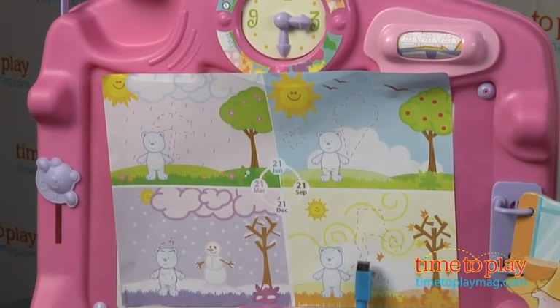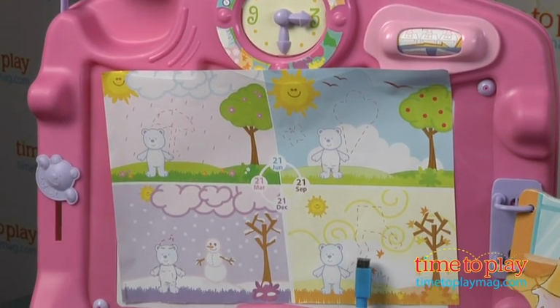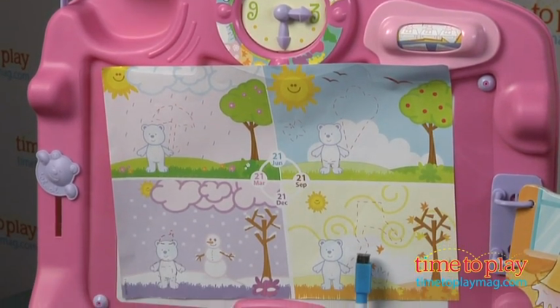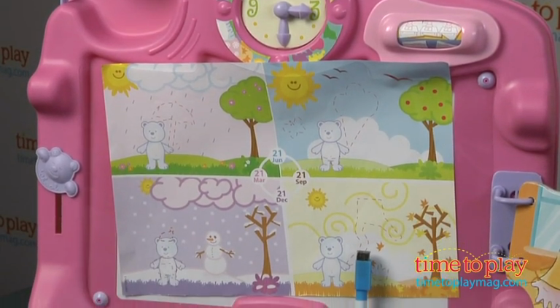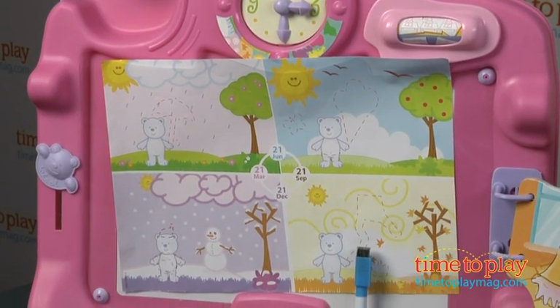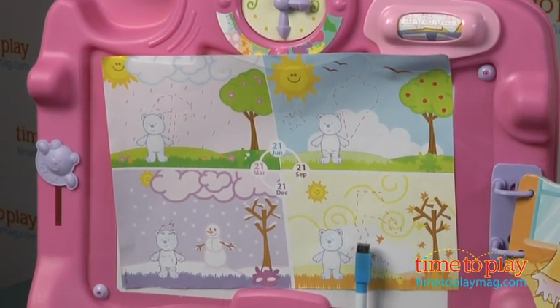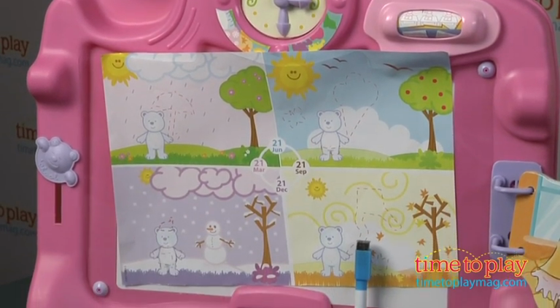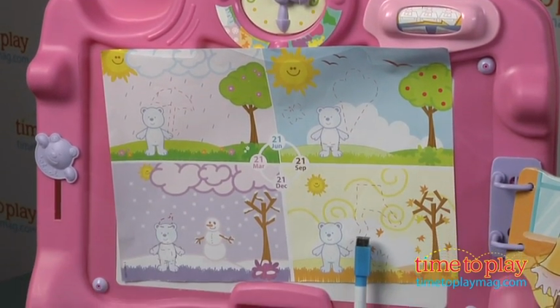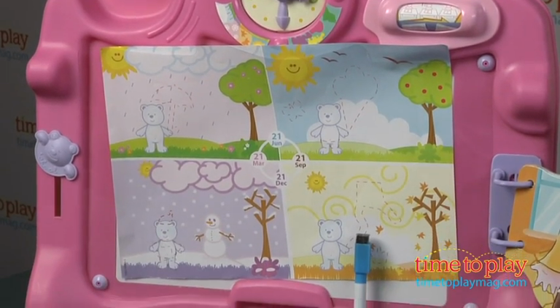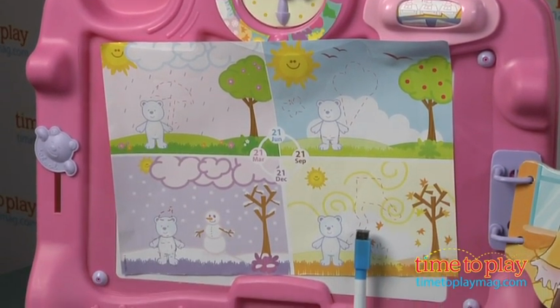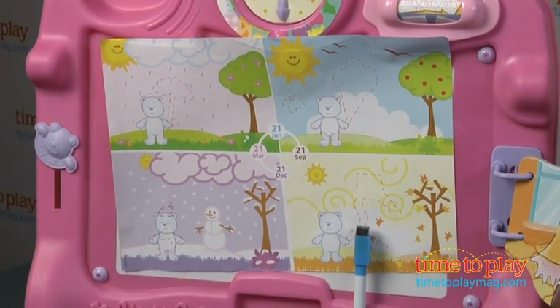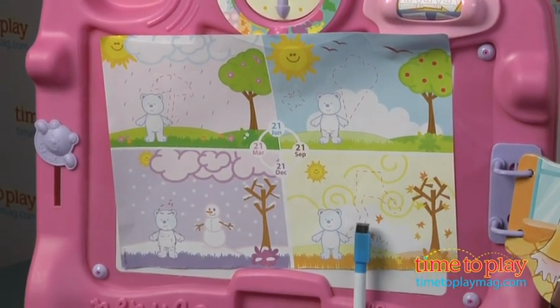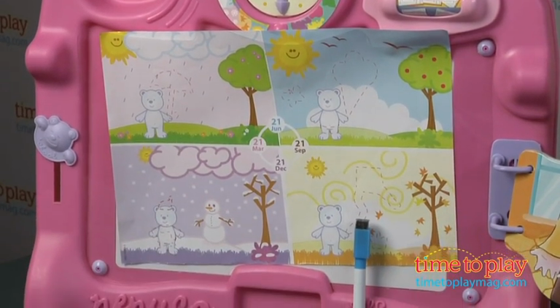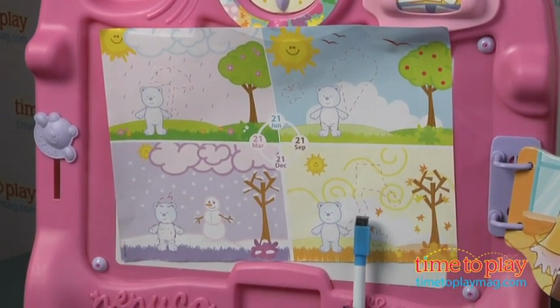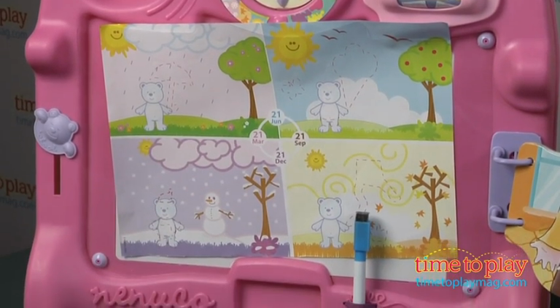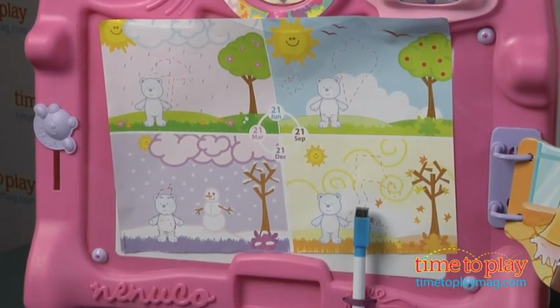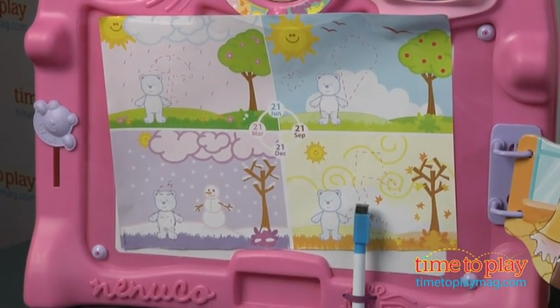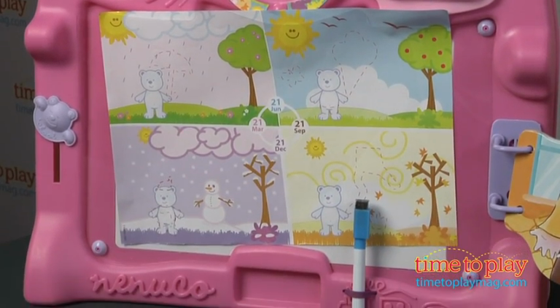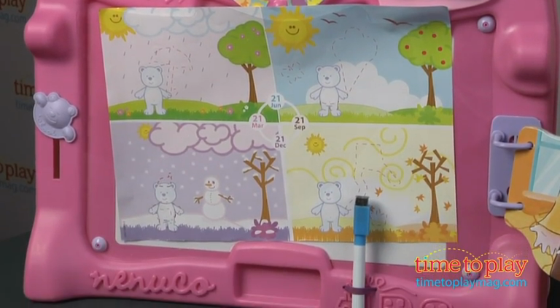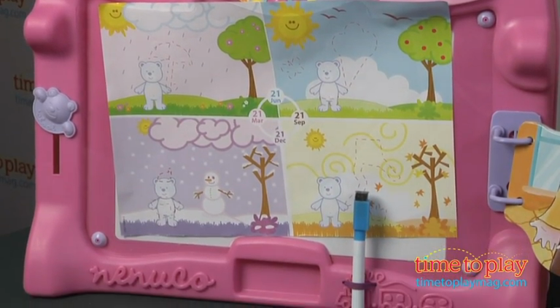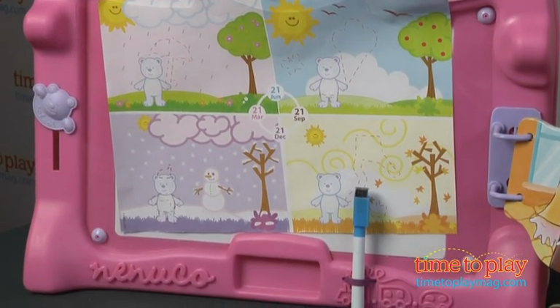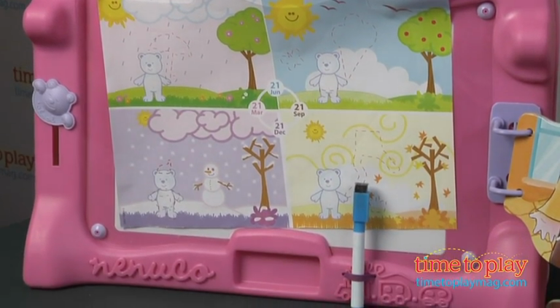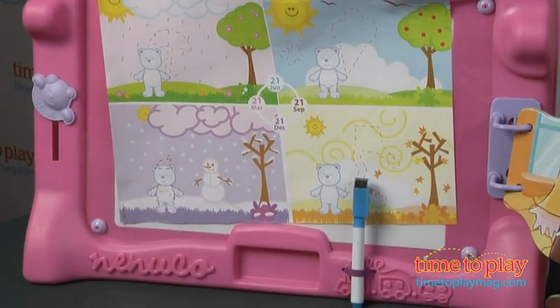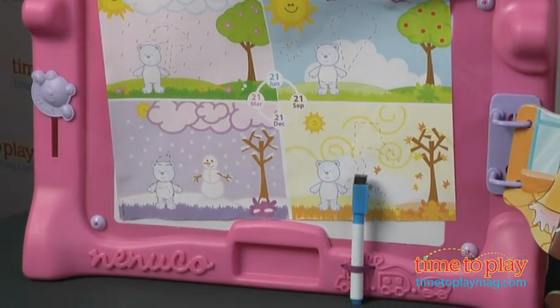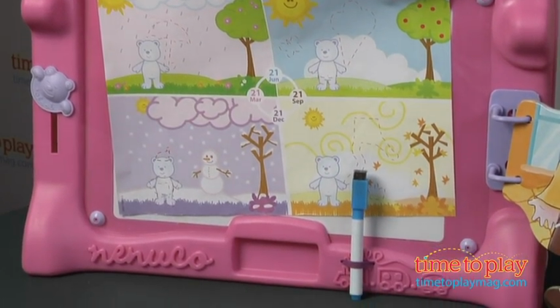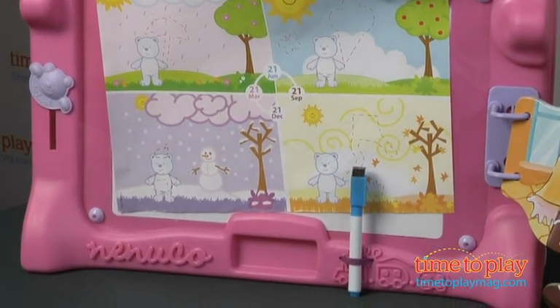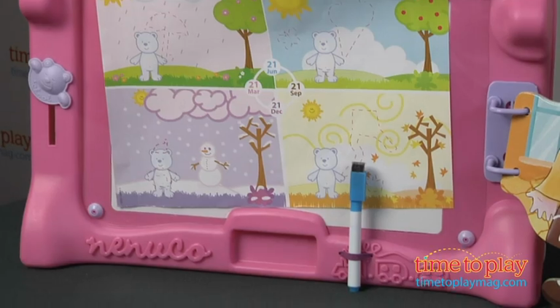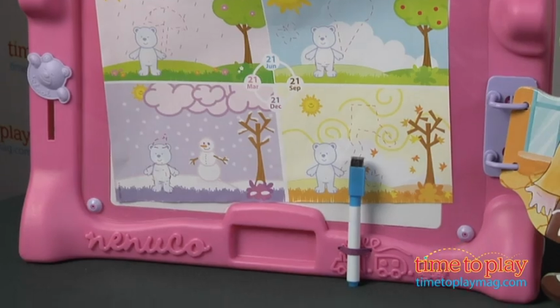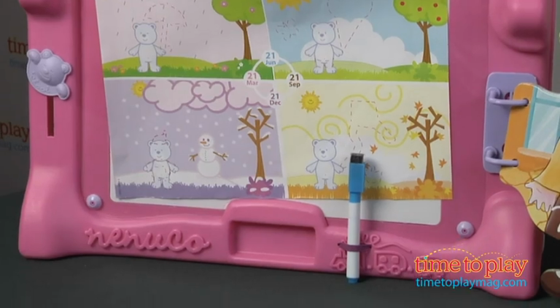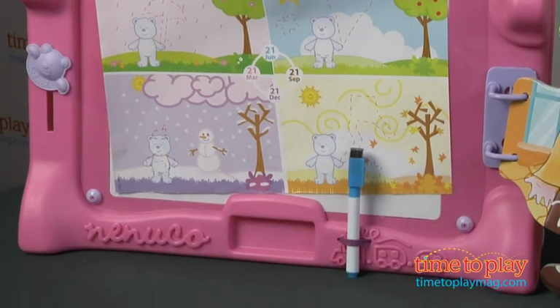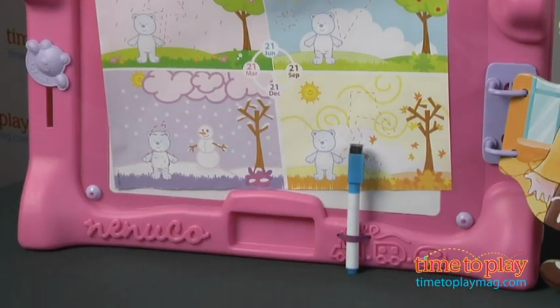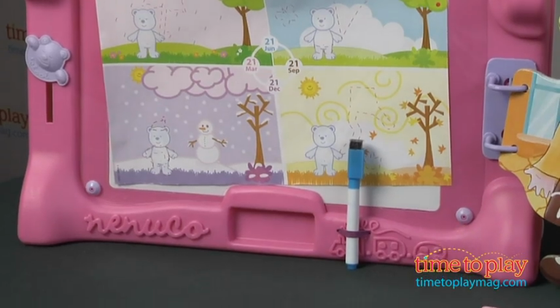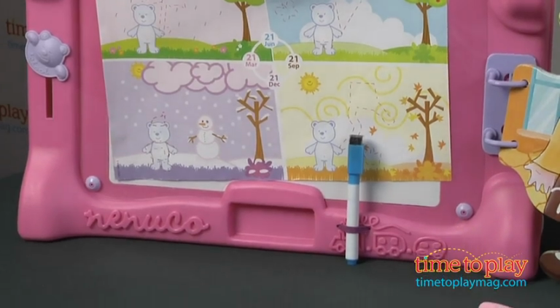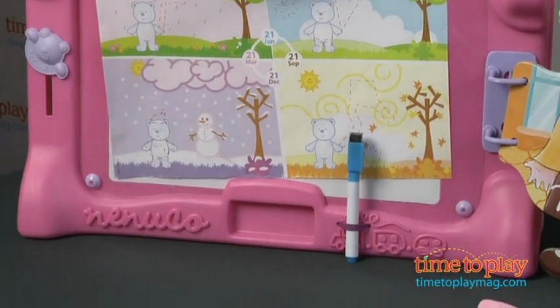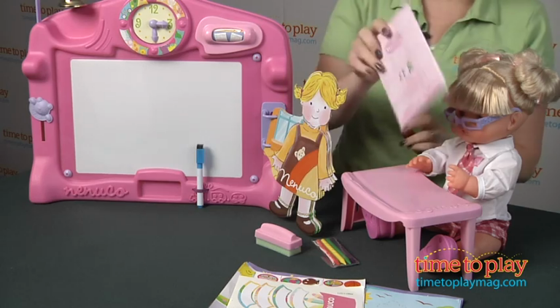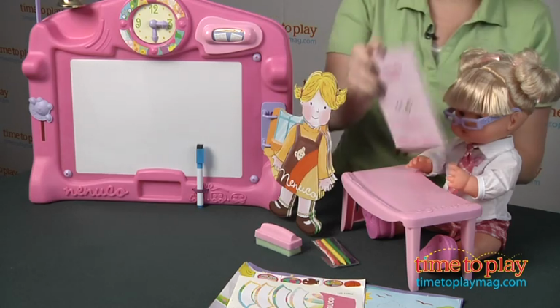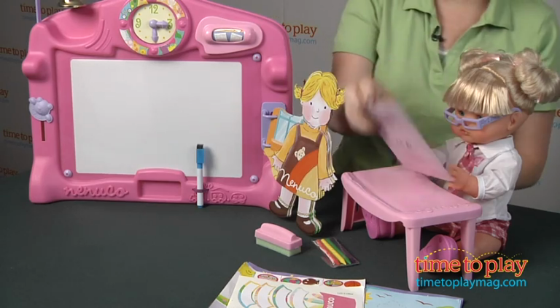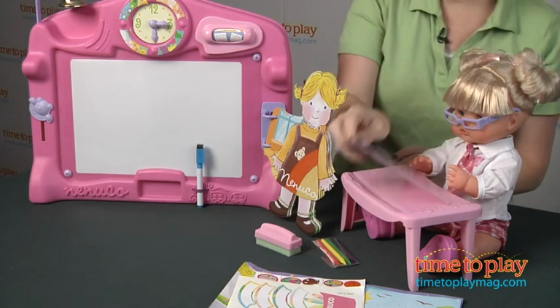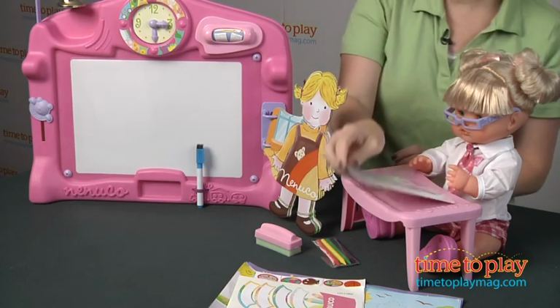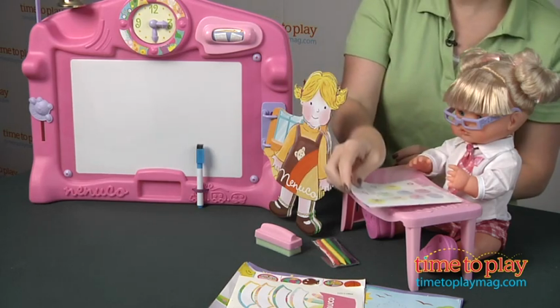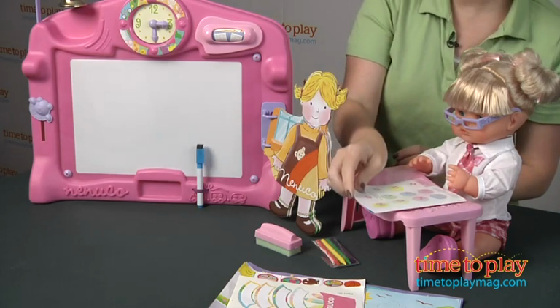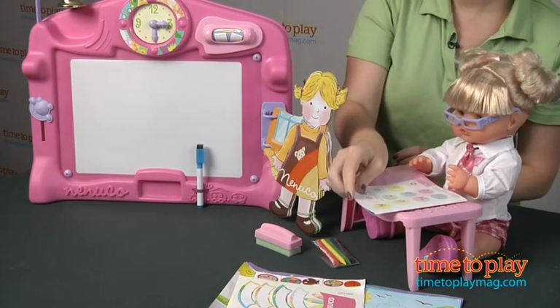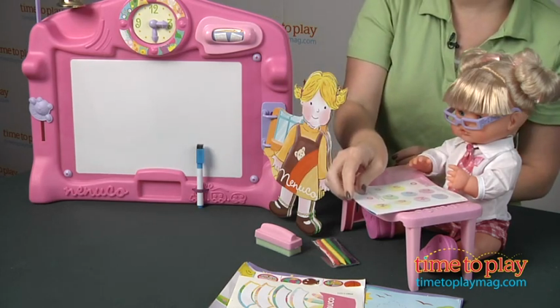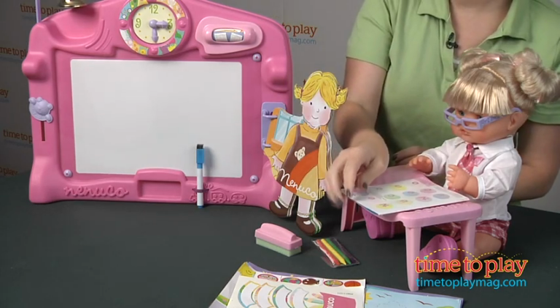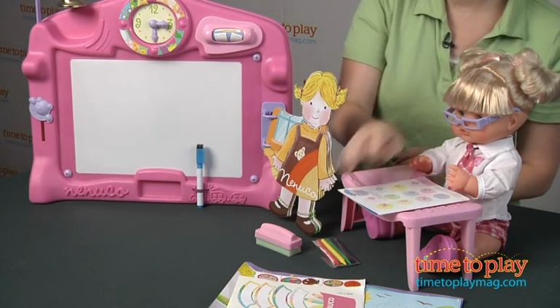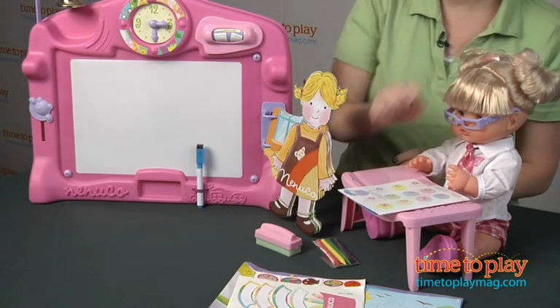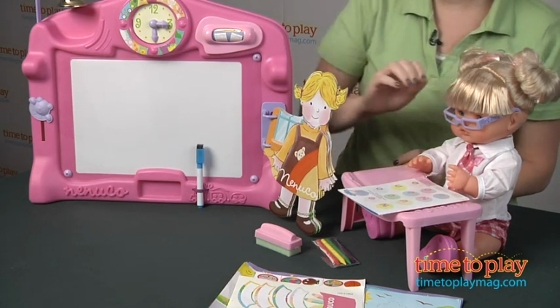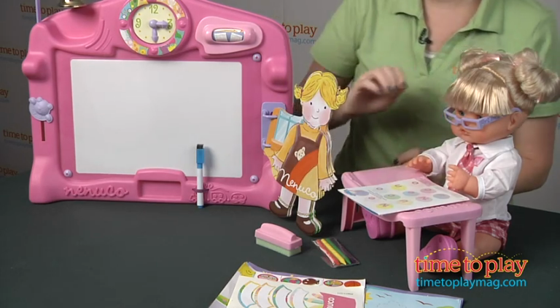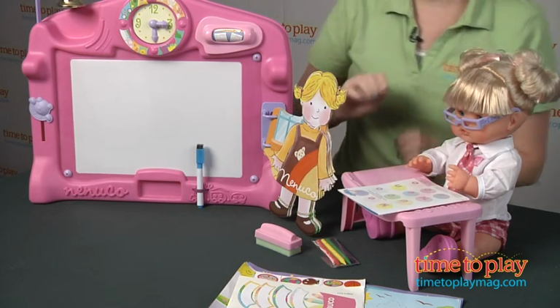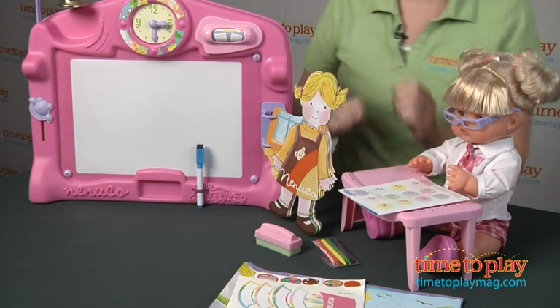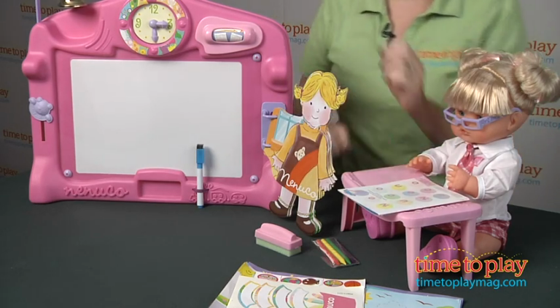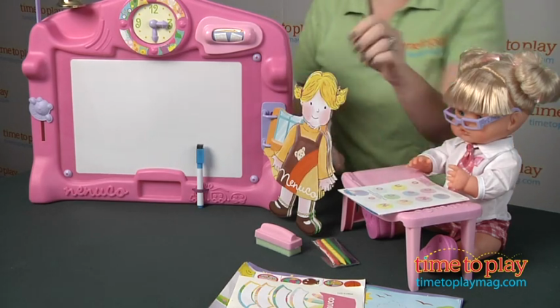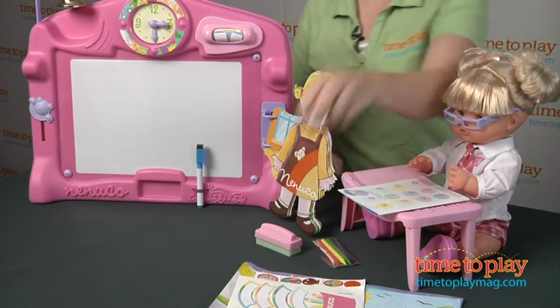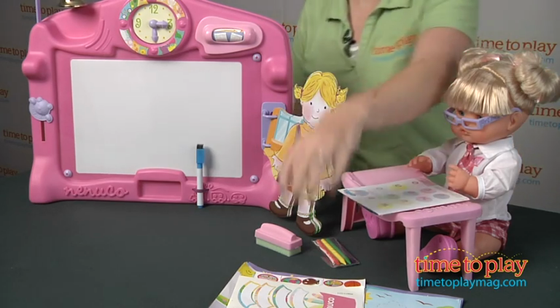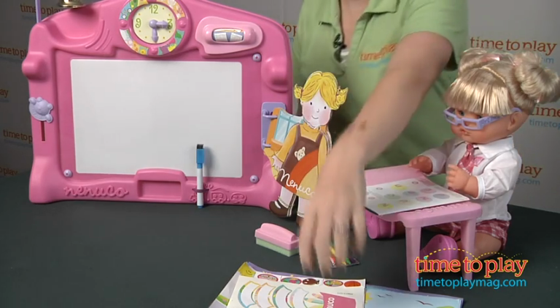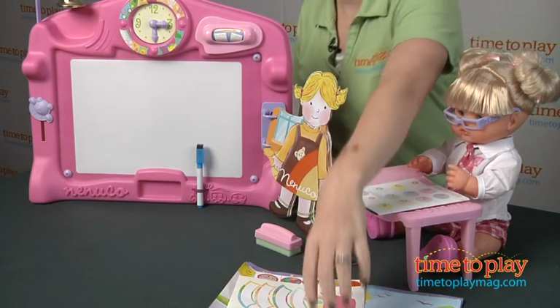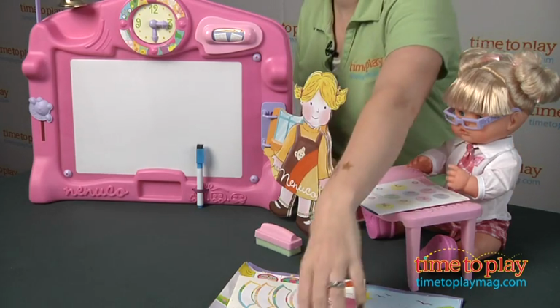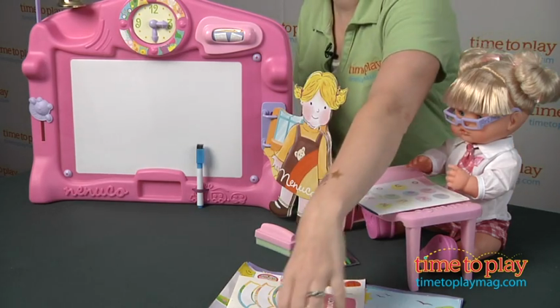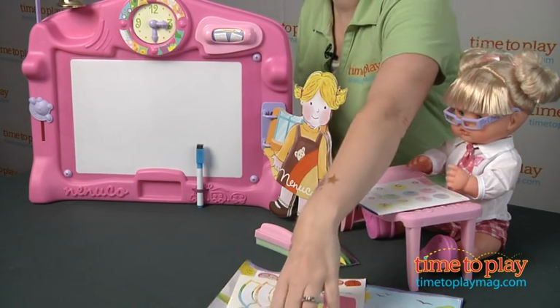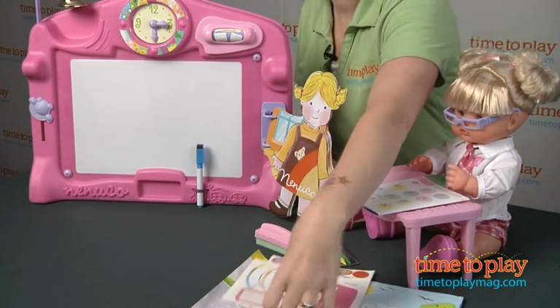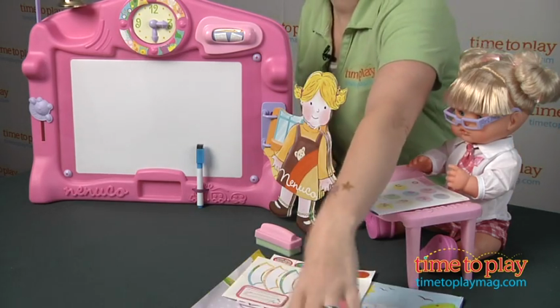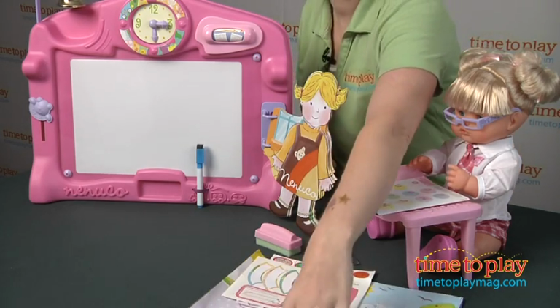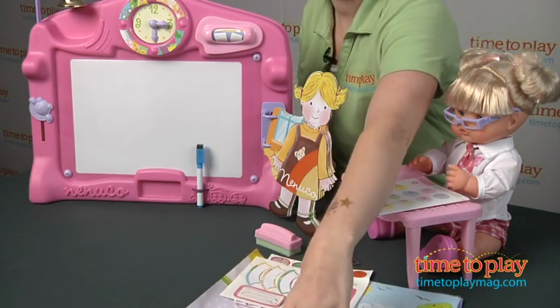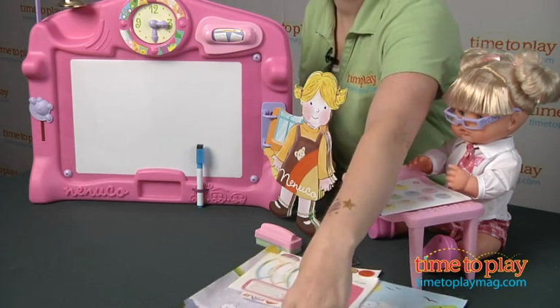We have a lesson plan booklet so that kids can prepare their lessons, along with some worksheets on the inside that kids can tear out and give to their doll.